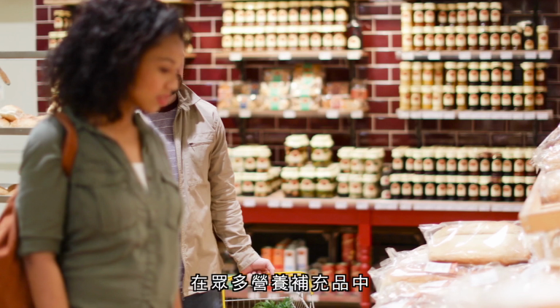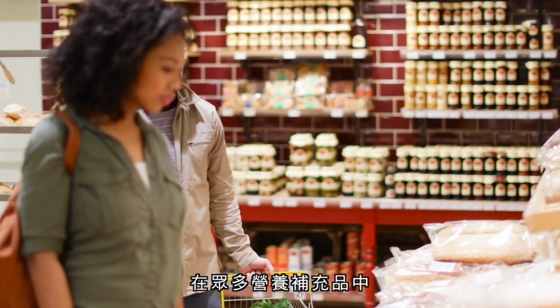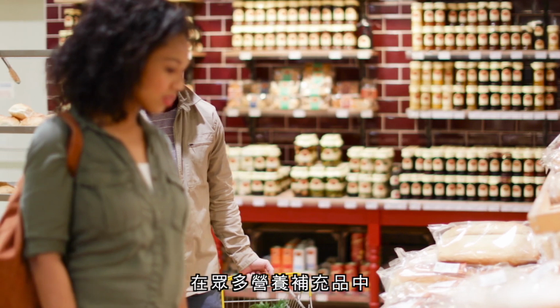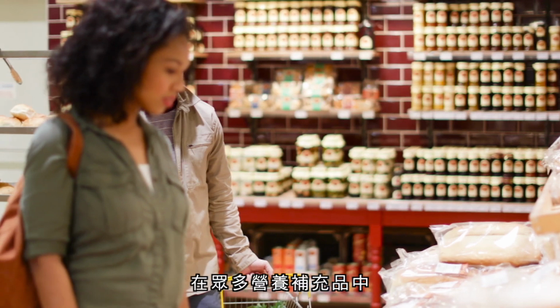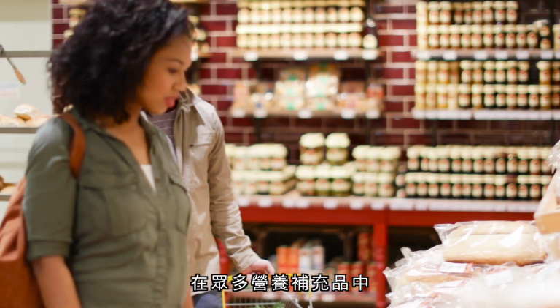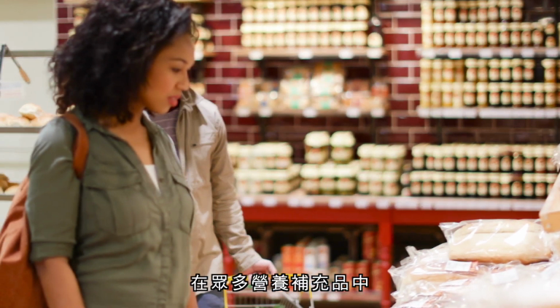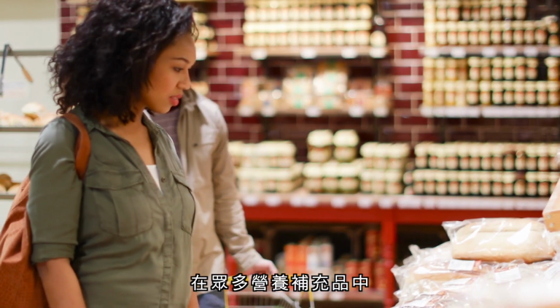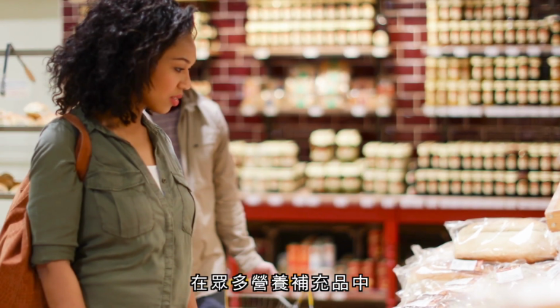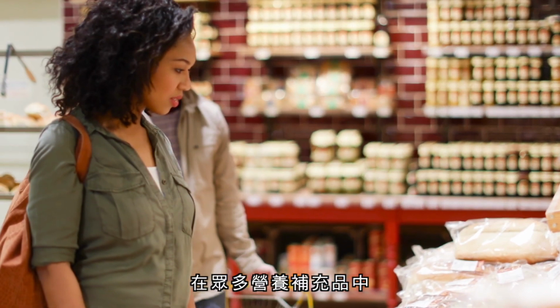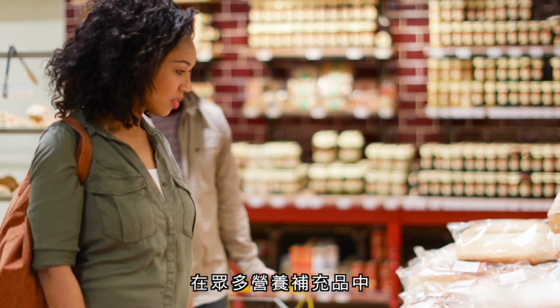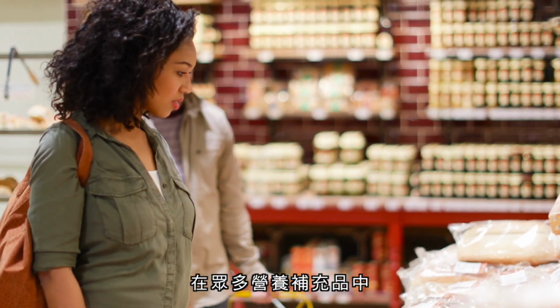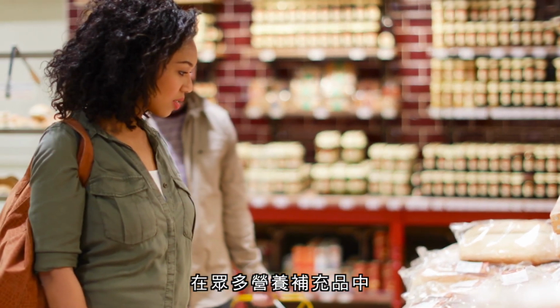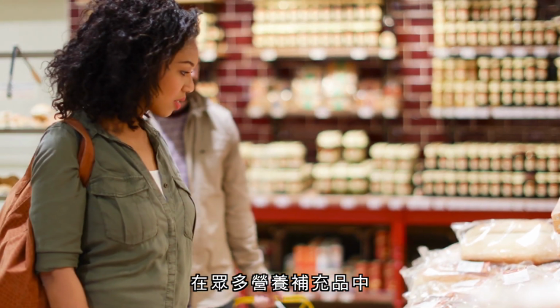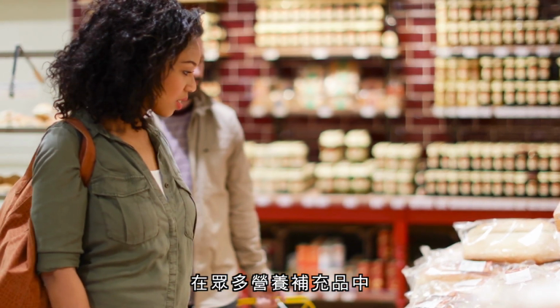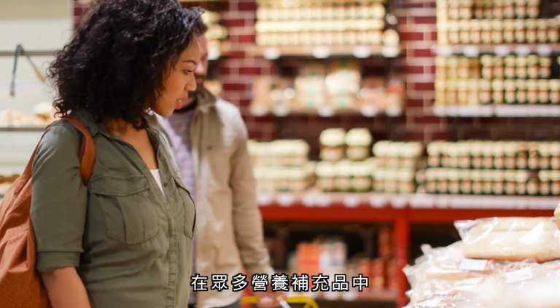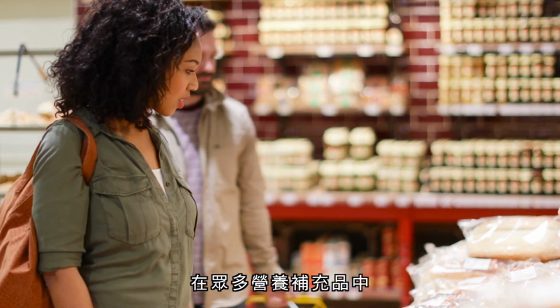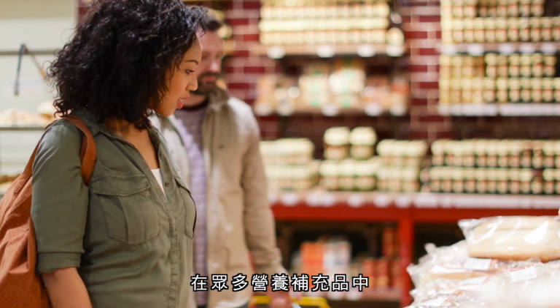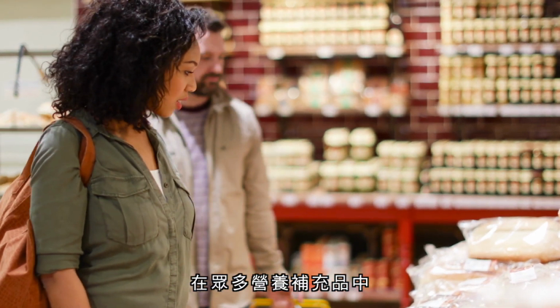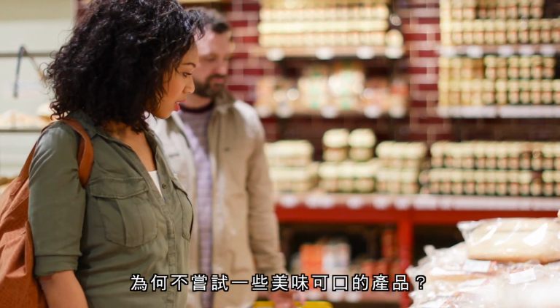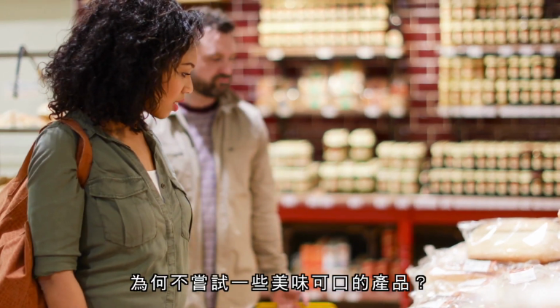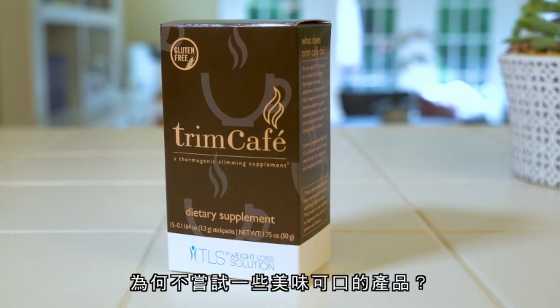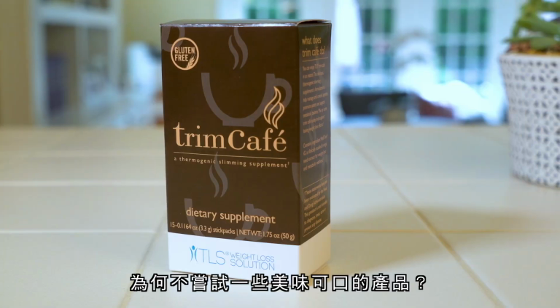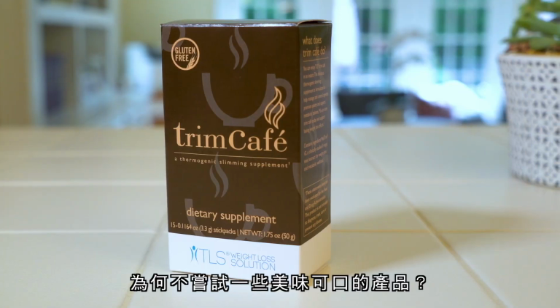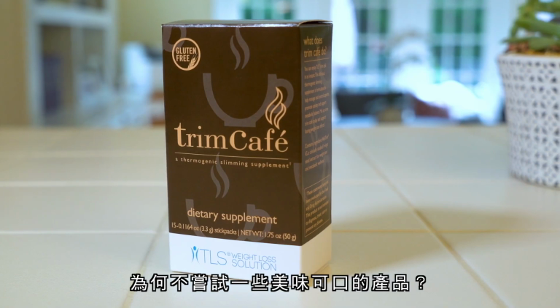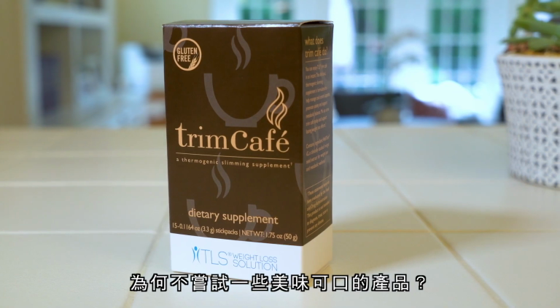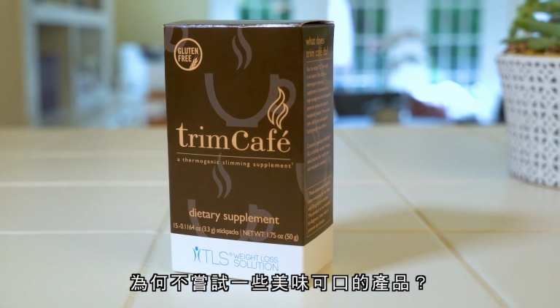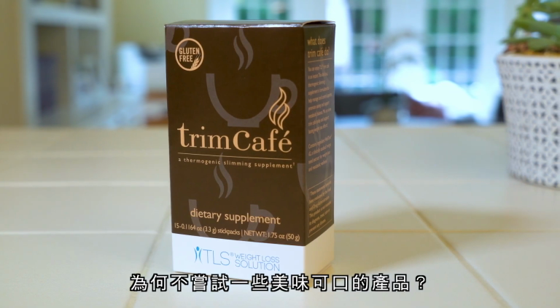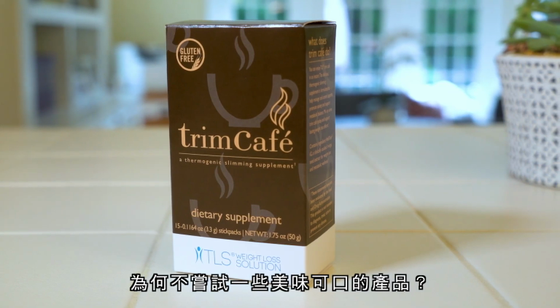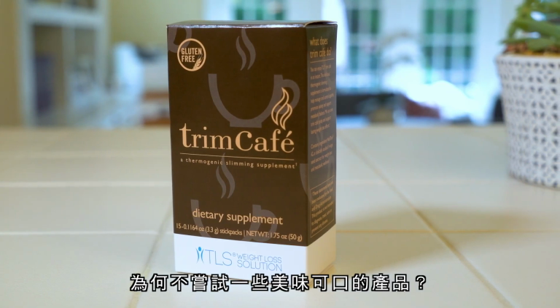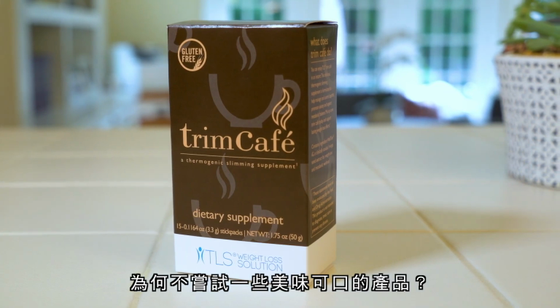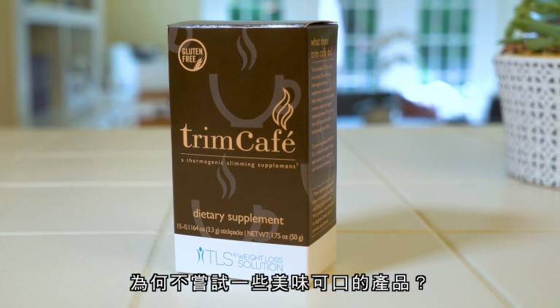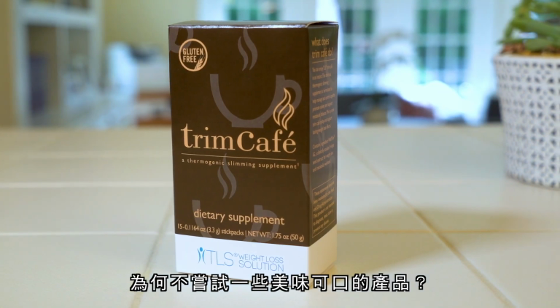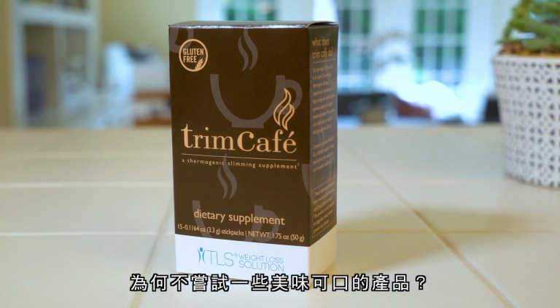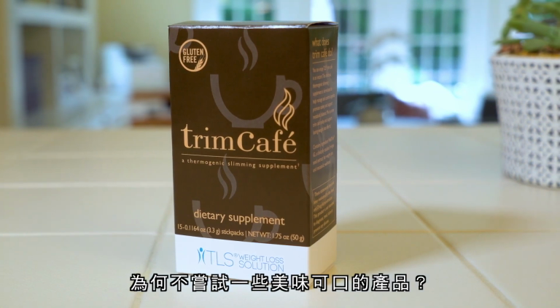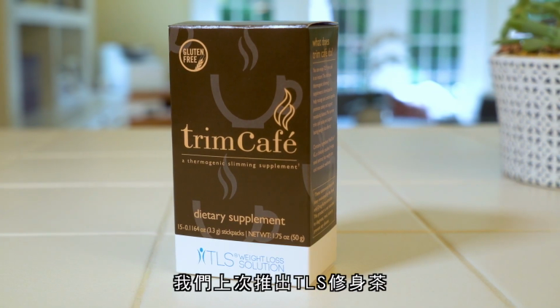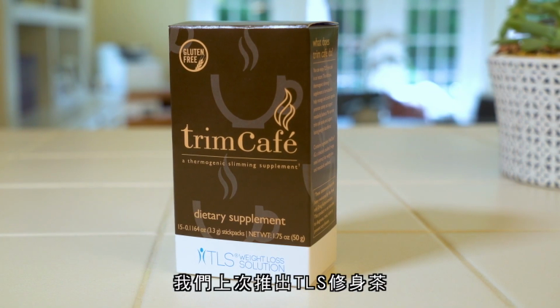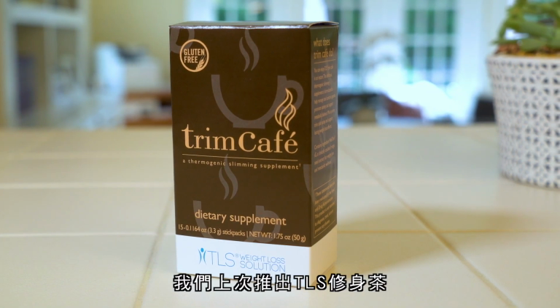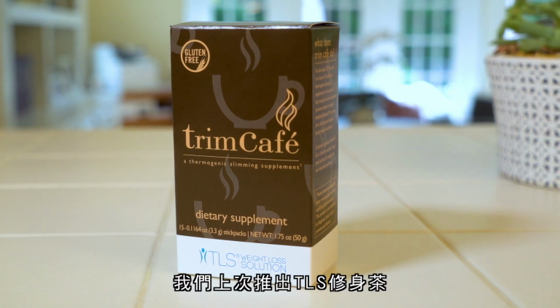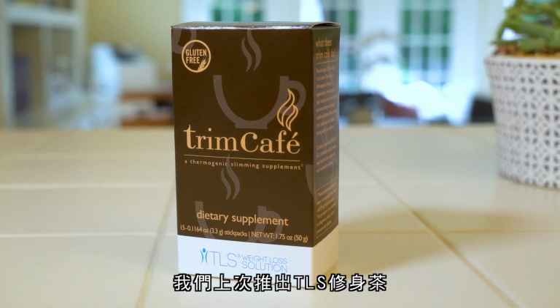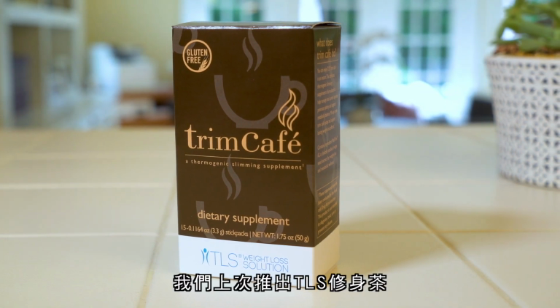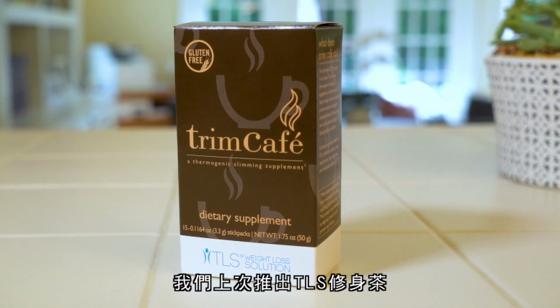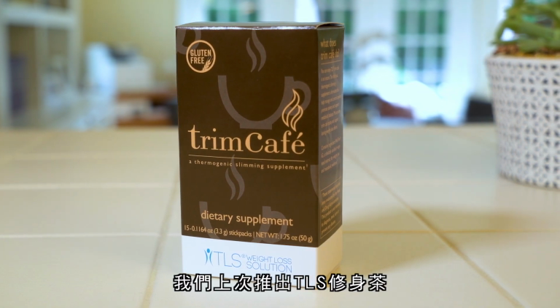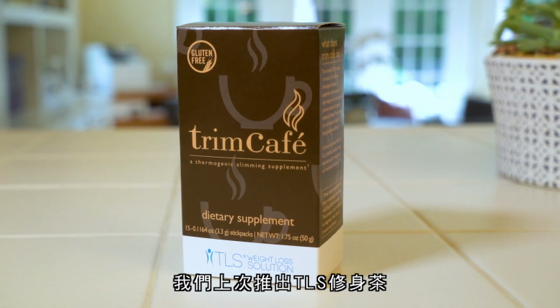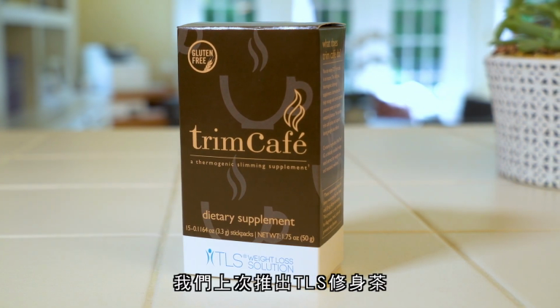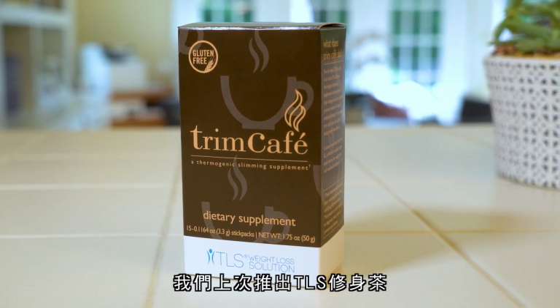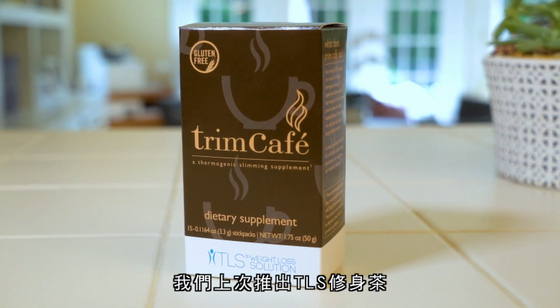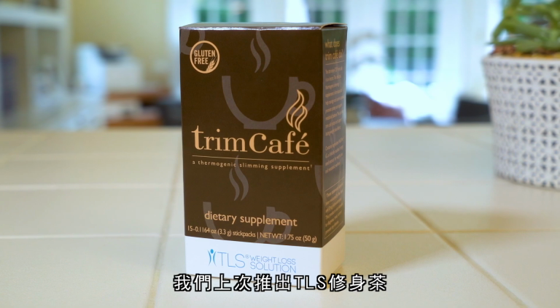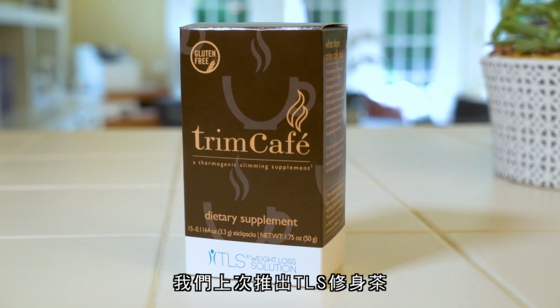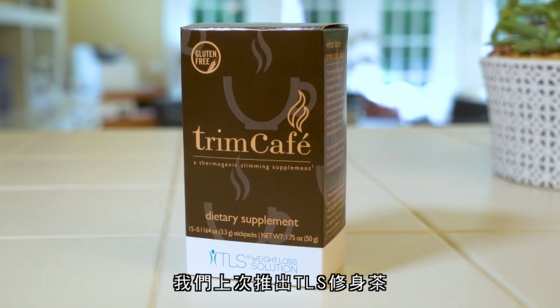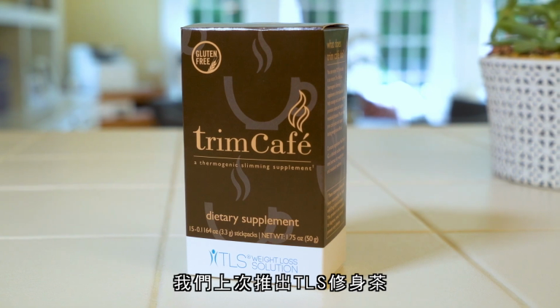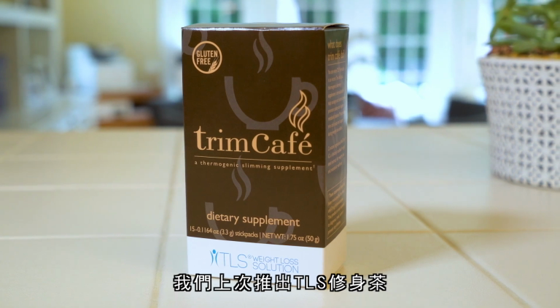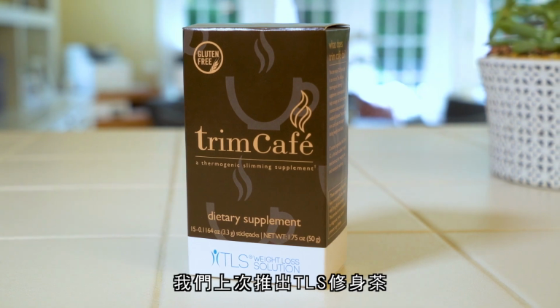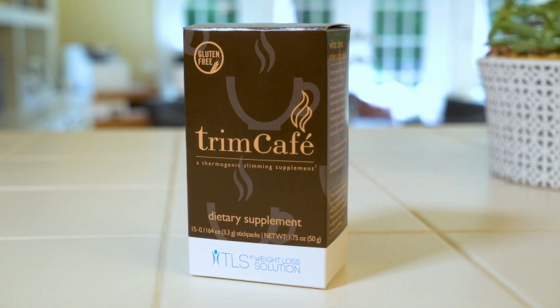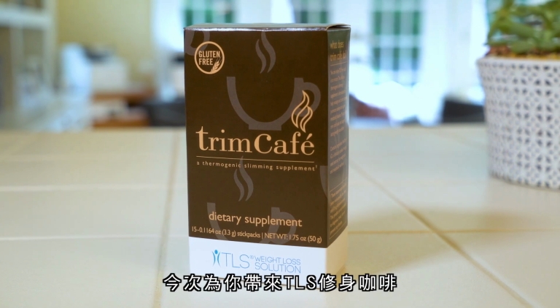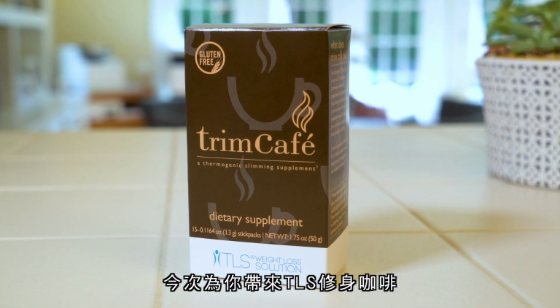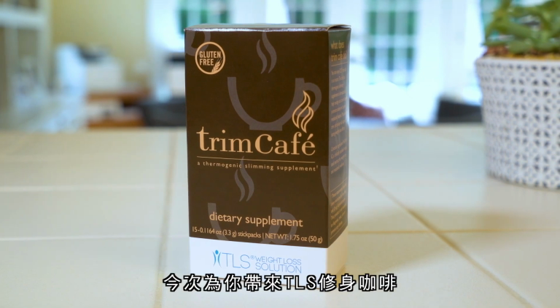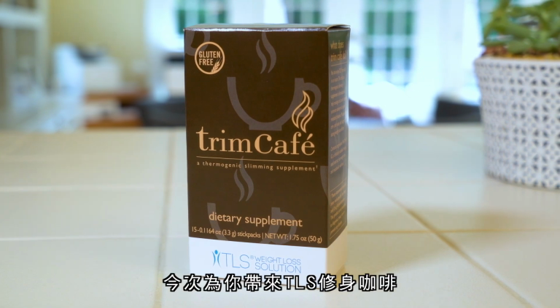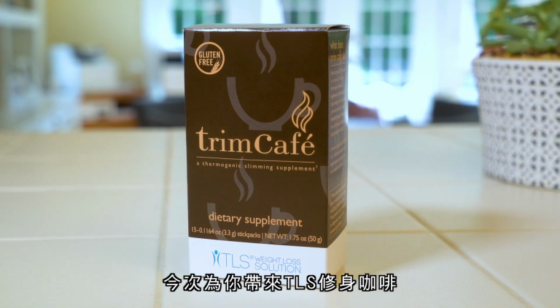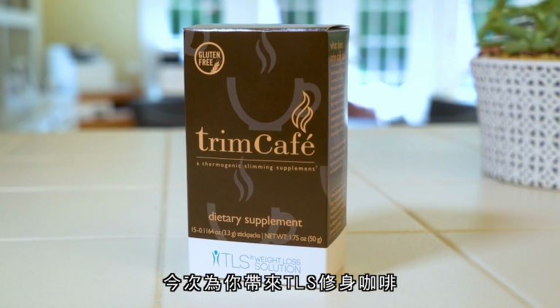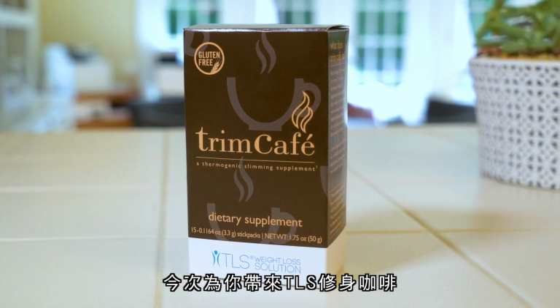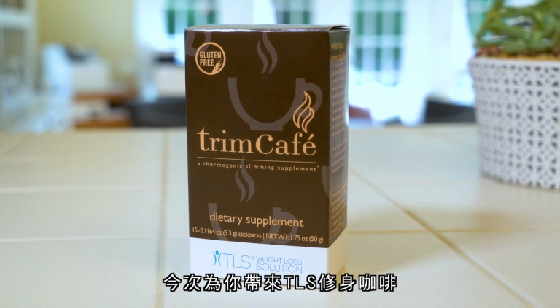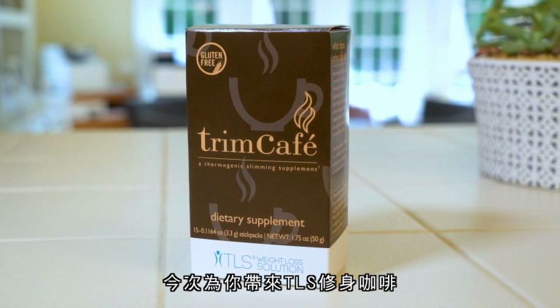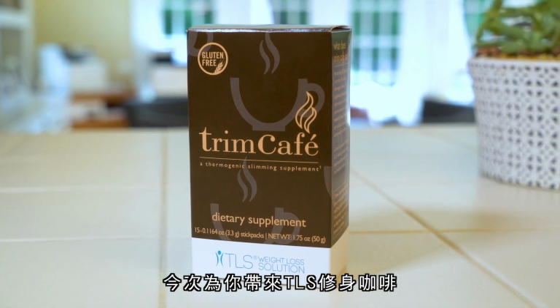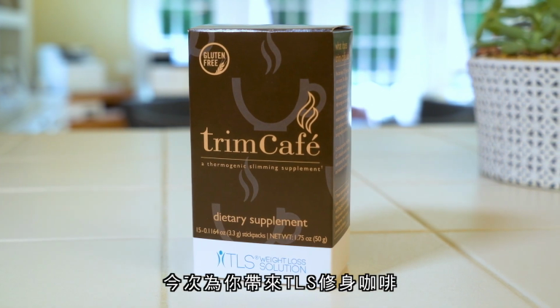In the wide world of dietary supplements, why not try one that tastes good? From the team that brought you Trim Tea, now try TLS Trim Cafe.